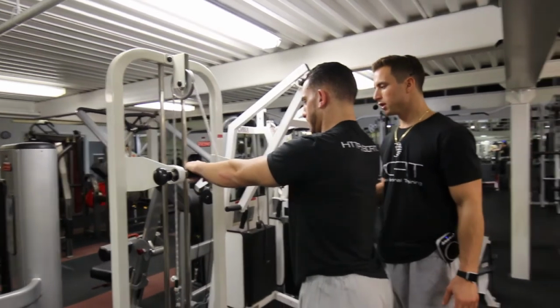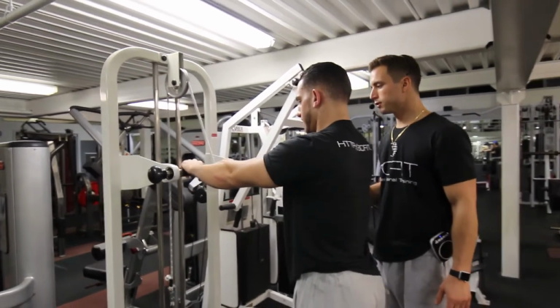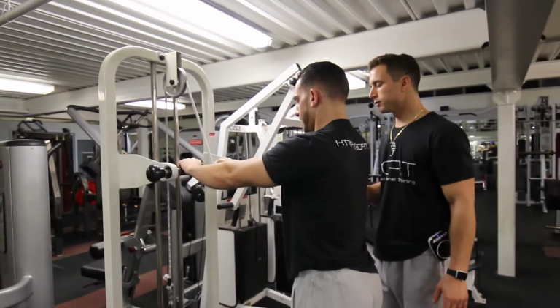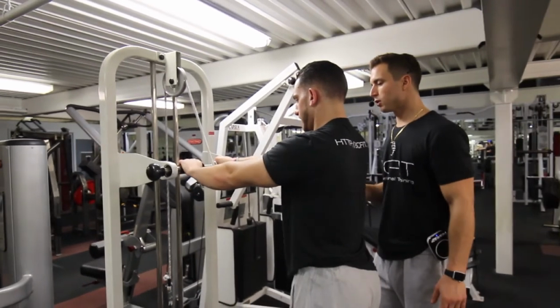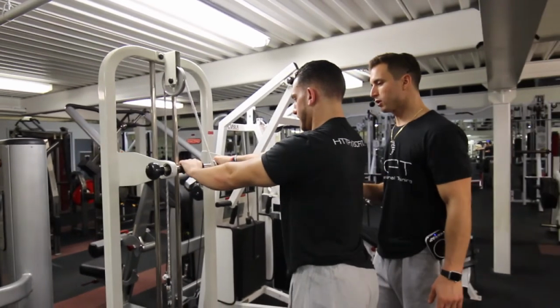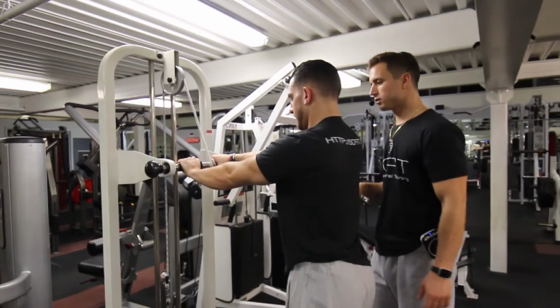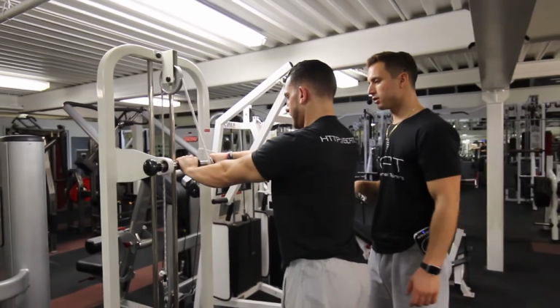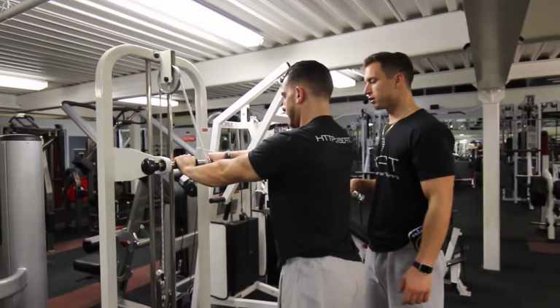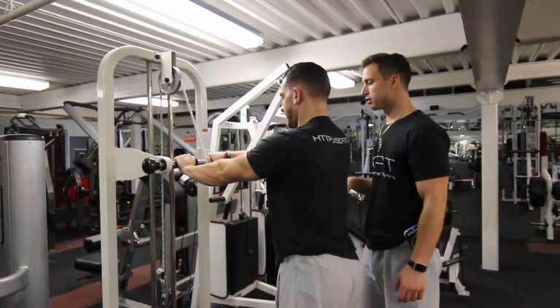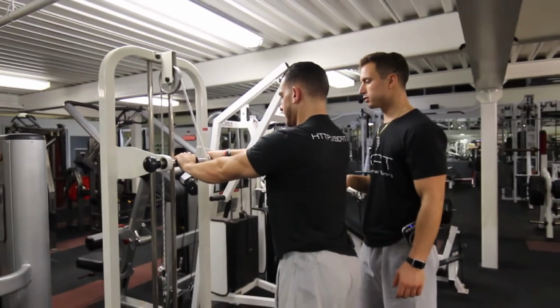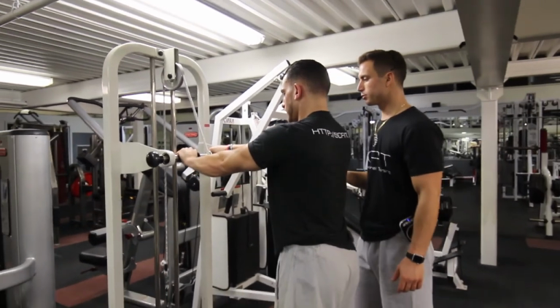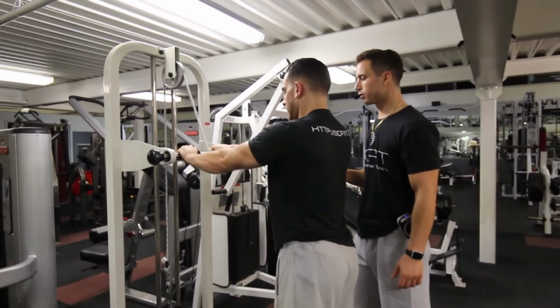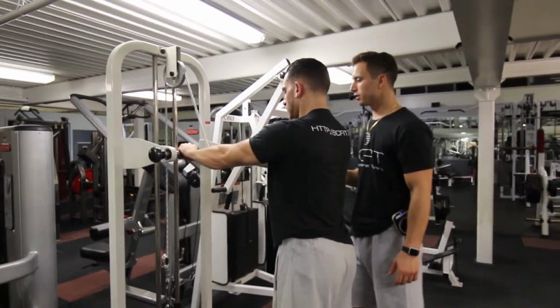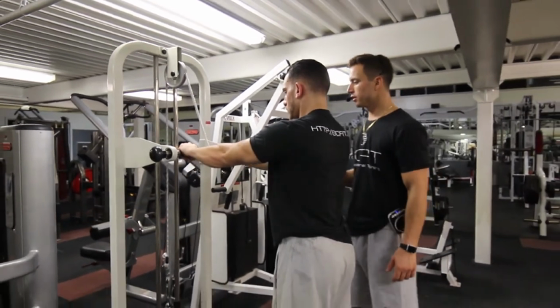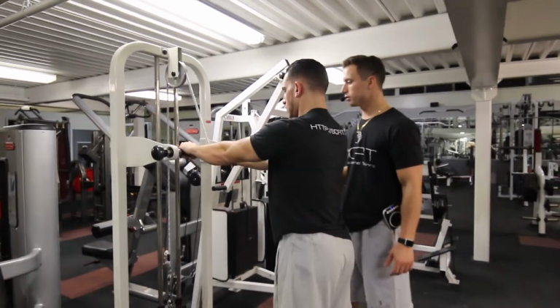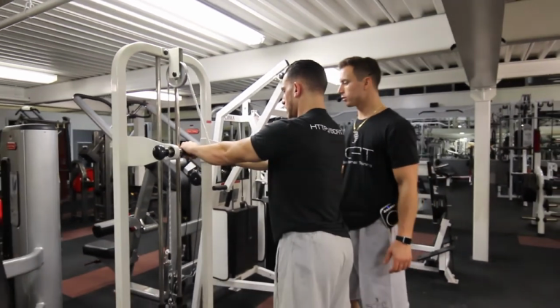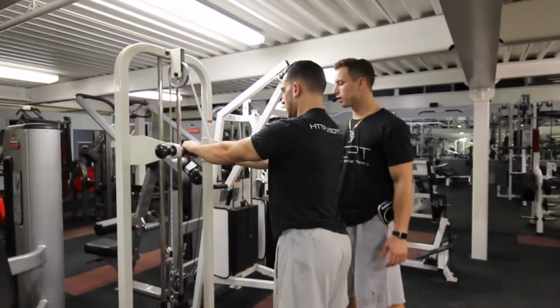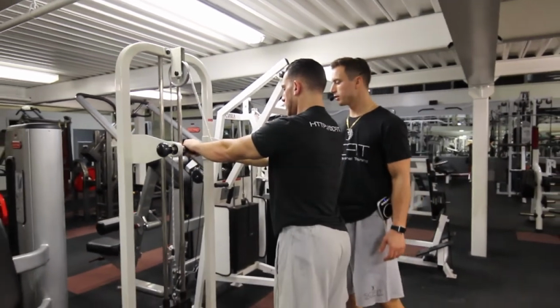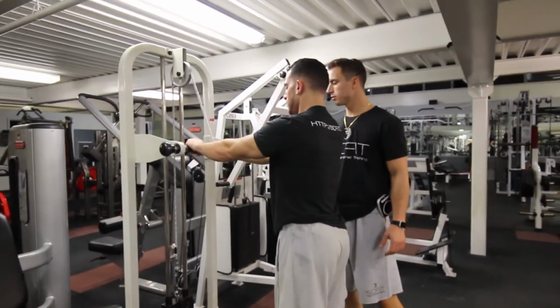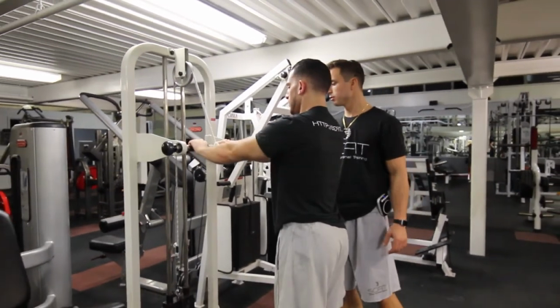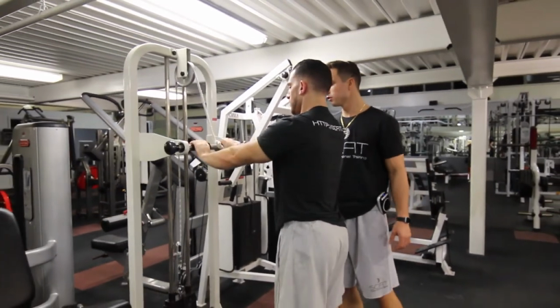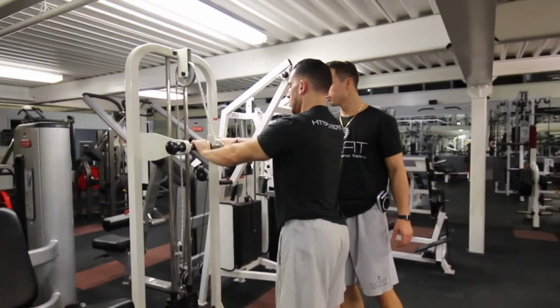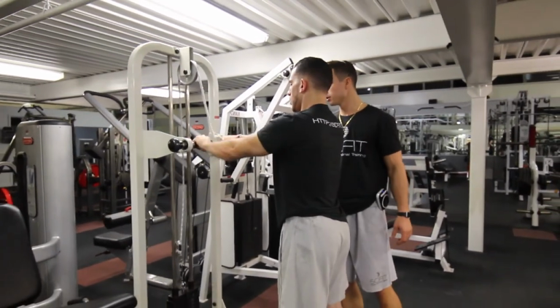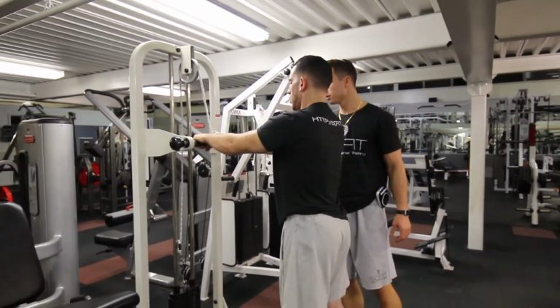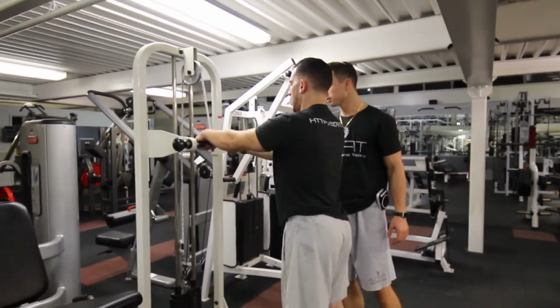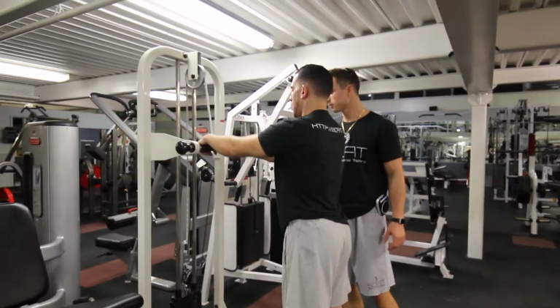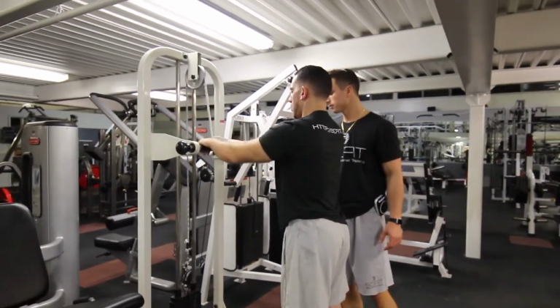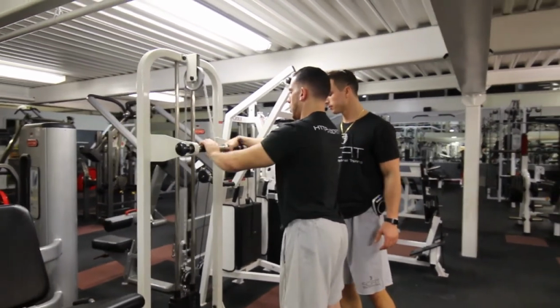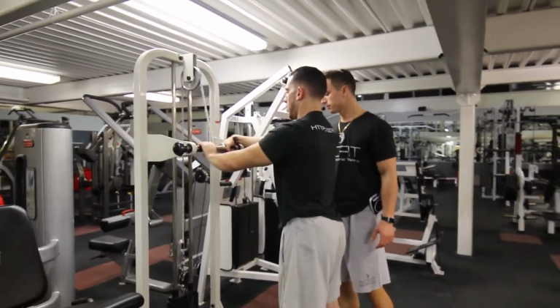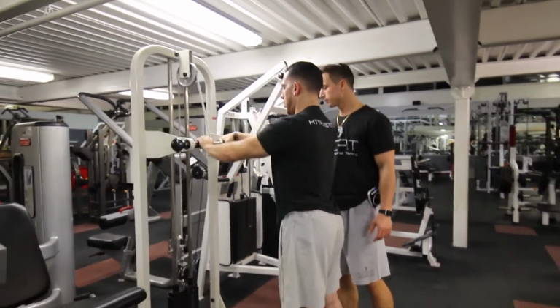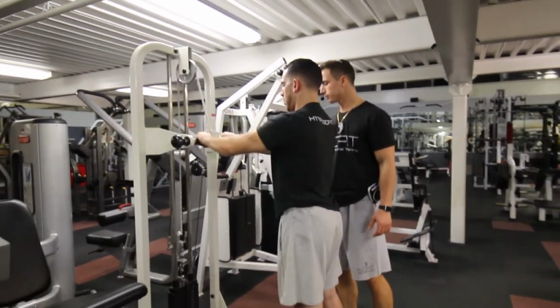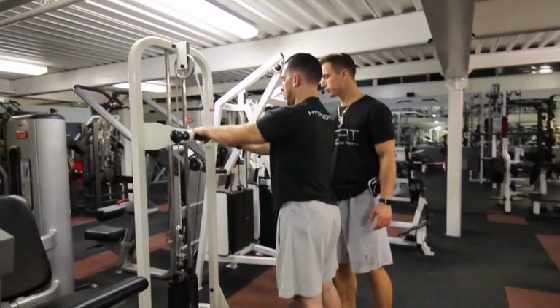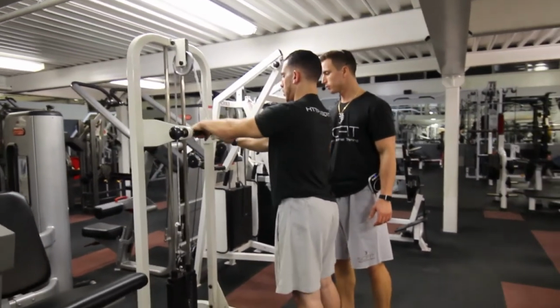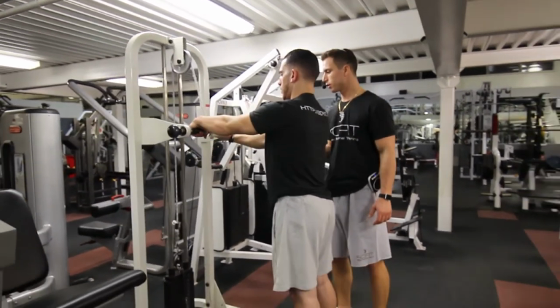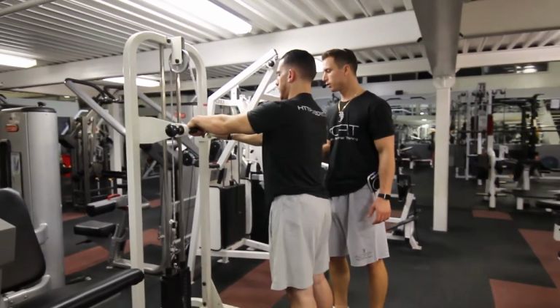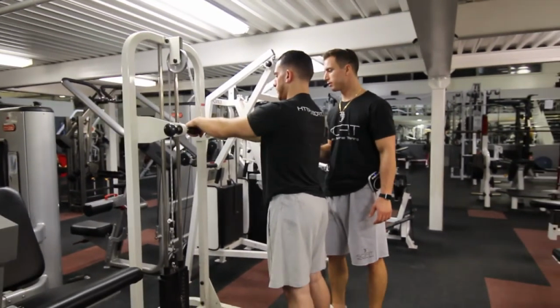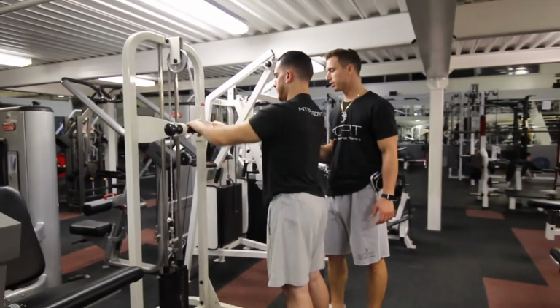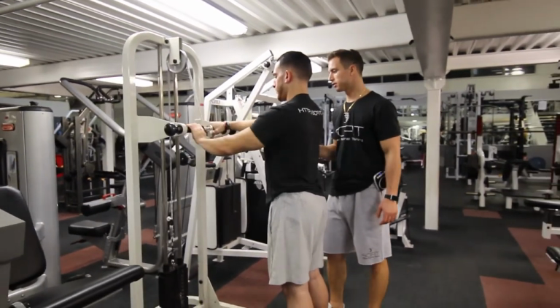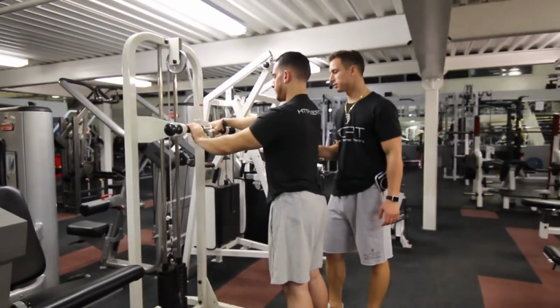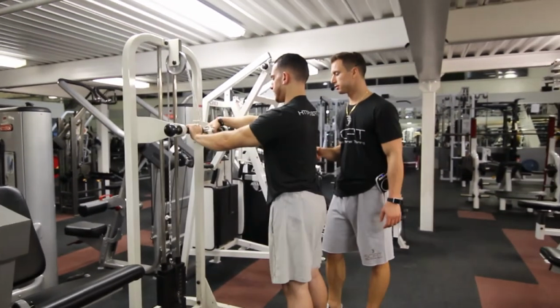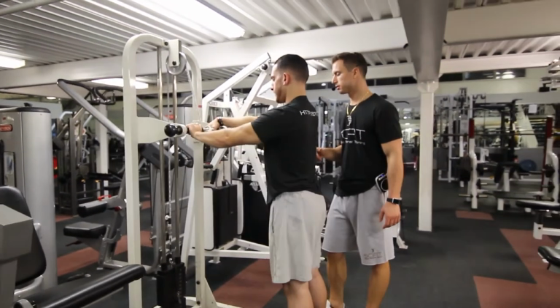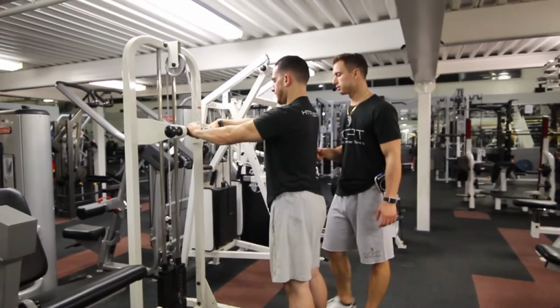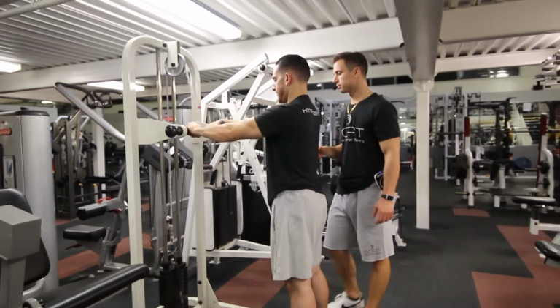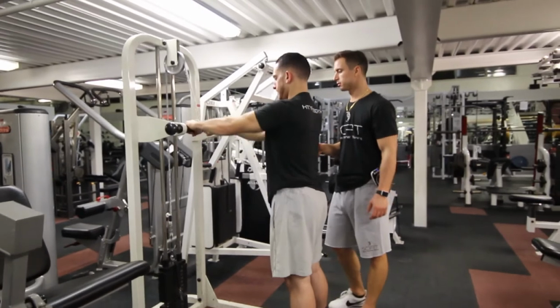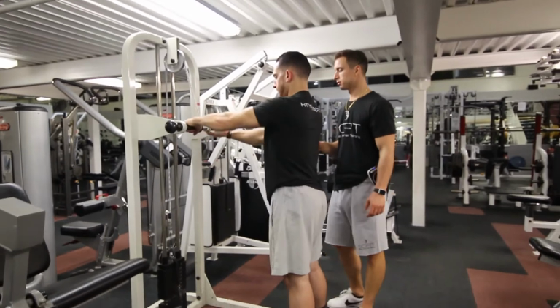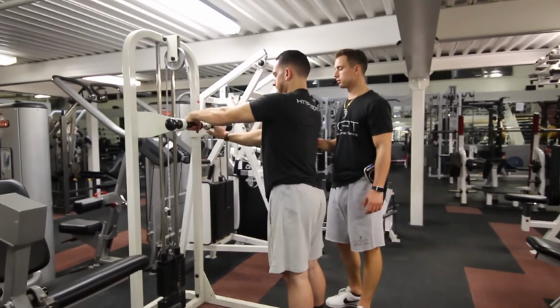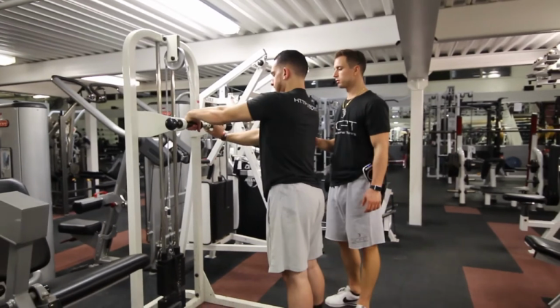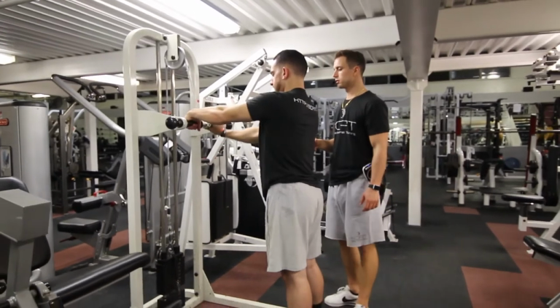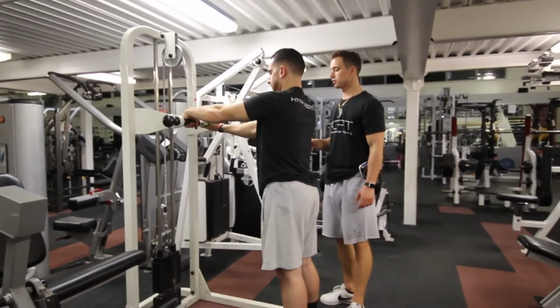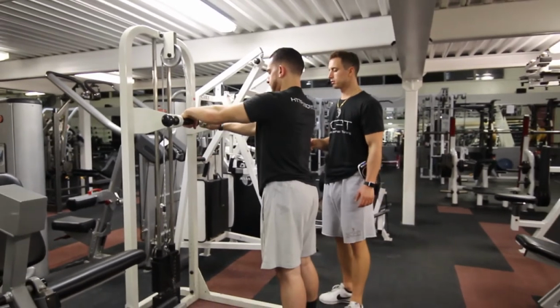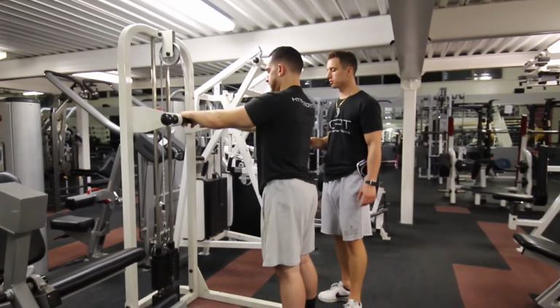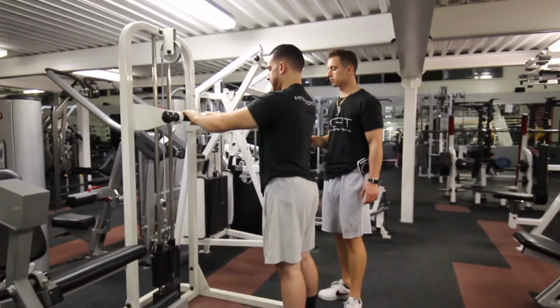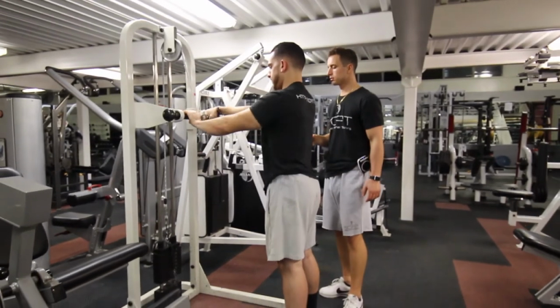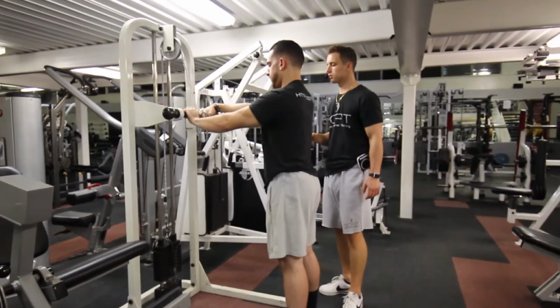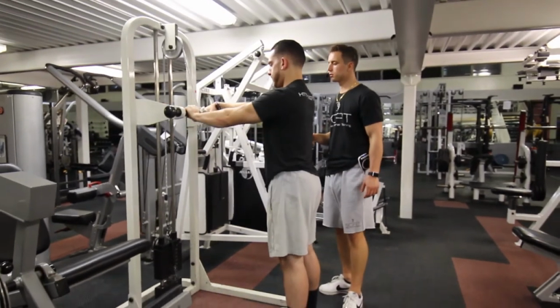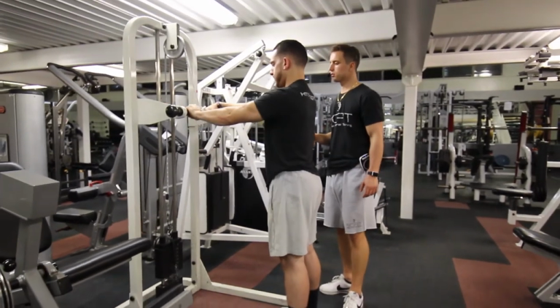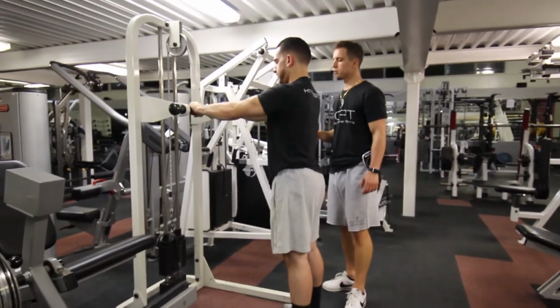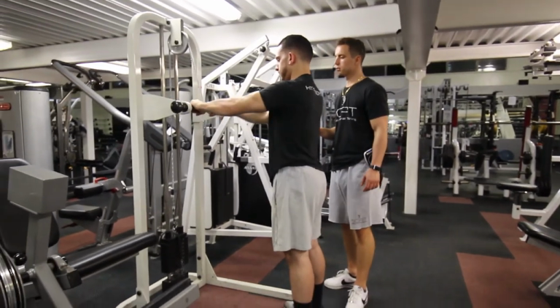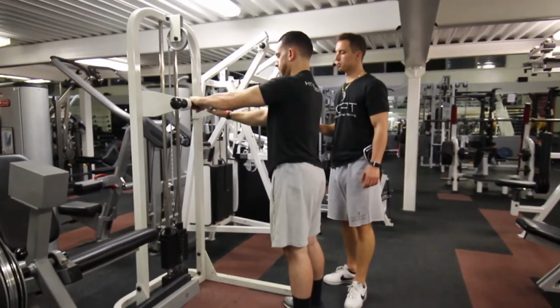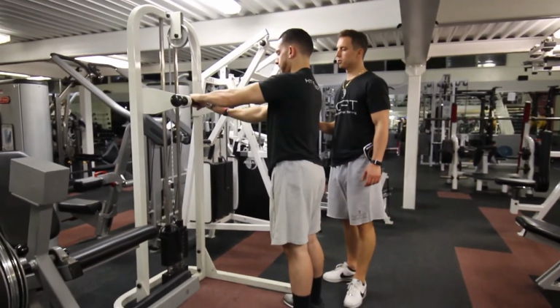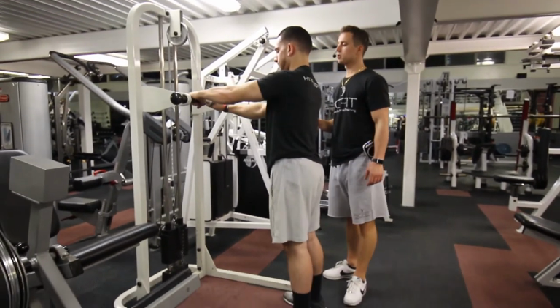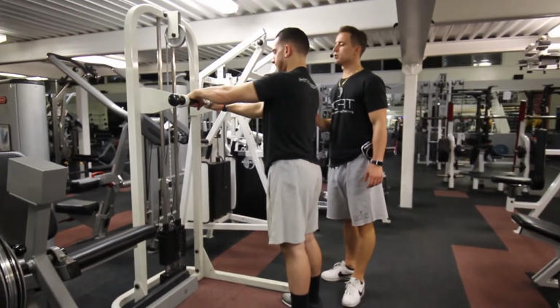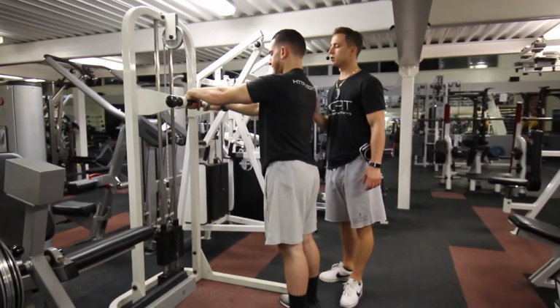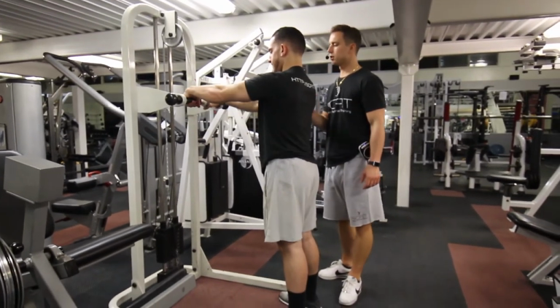He's focusing on his breathing throughout the movement. Perfect. Good.